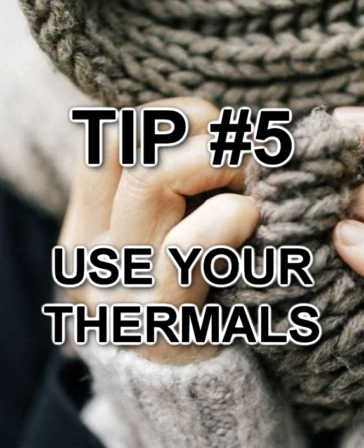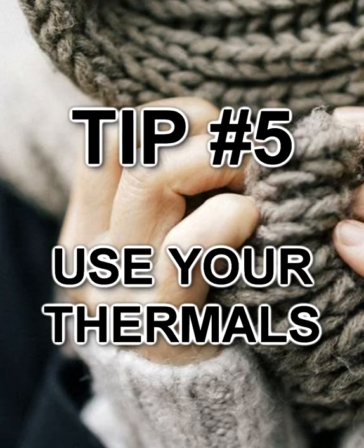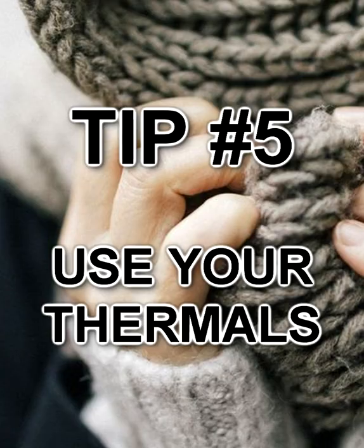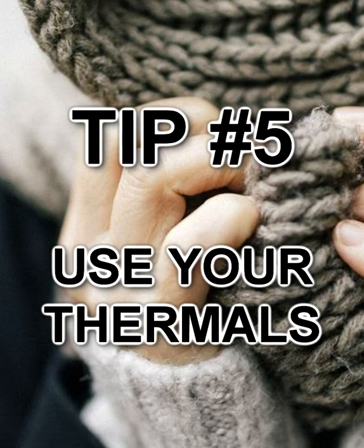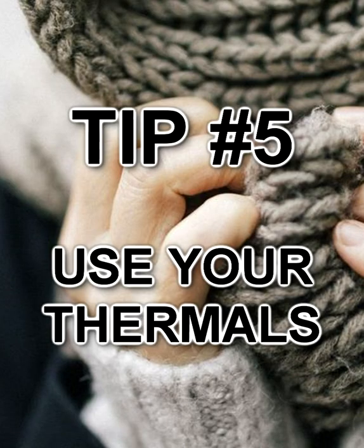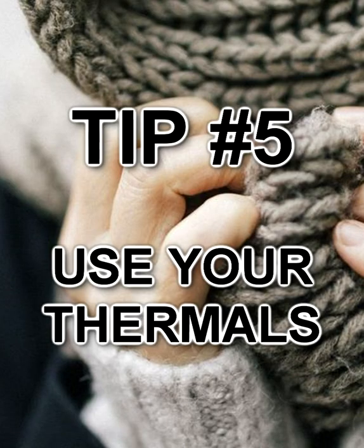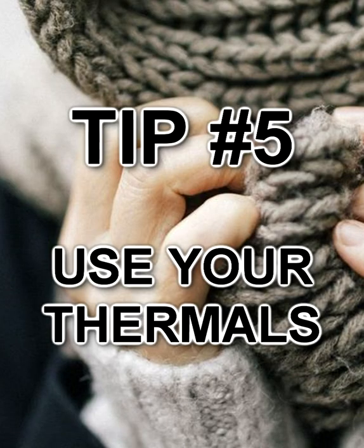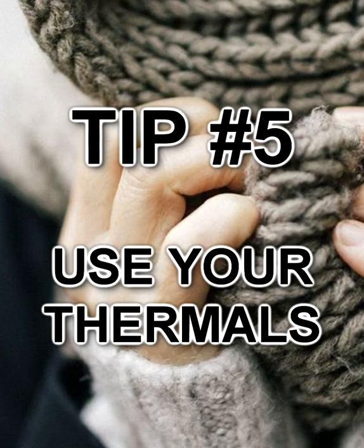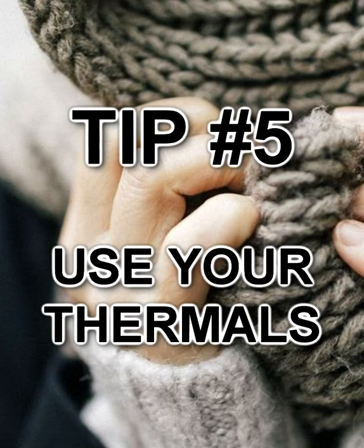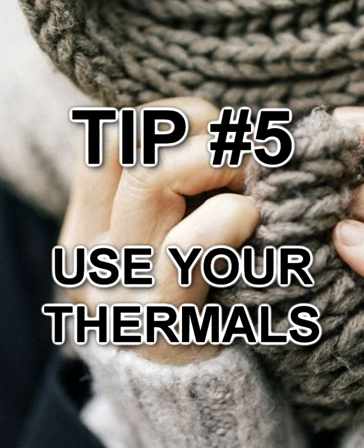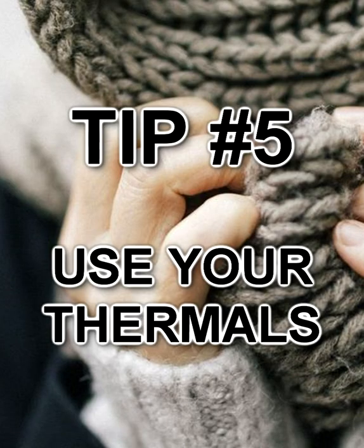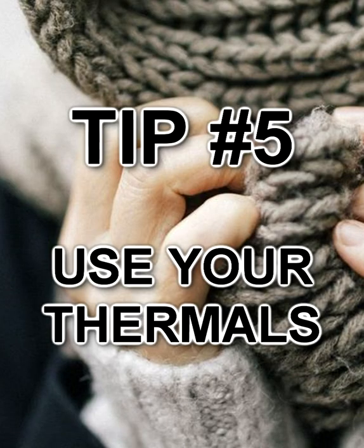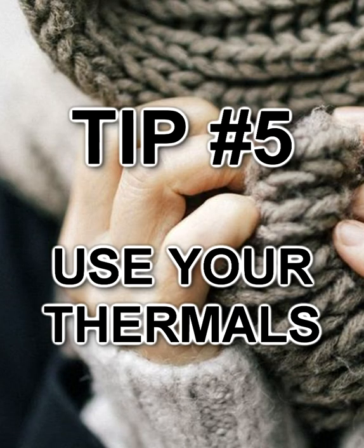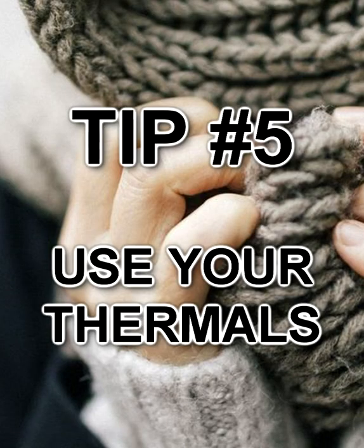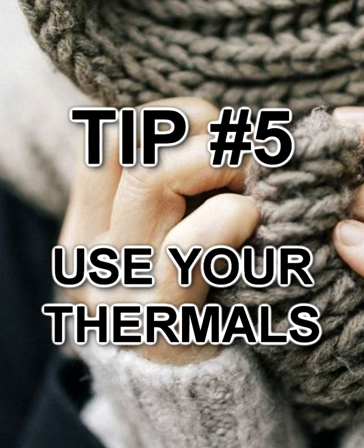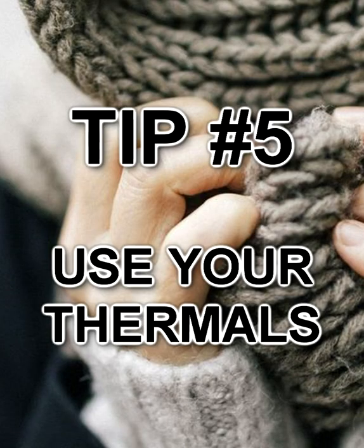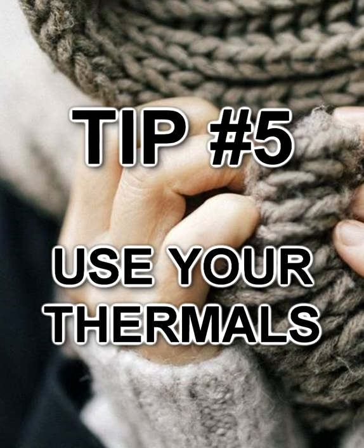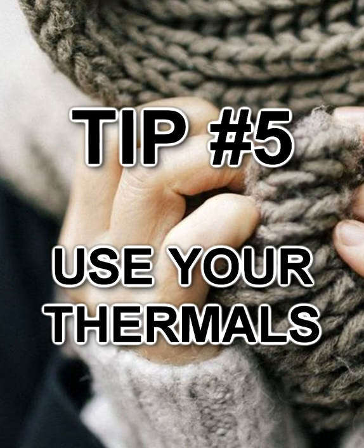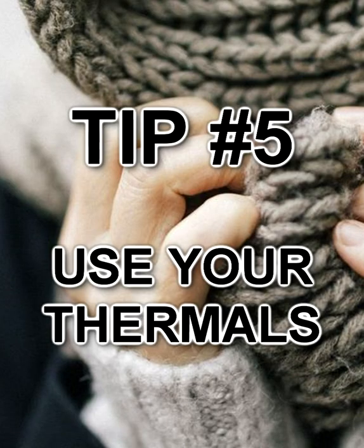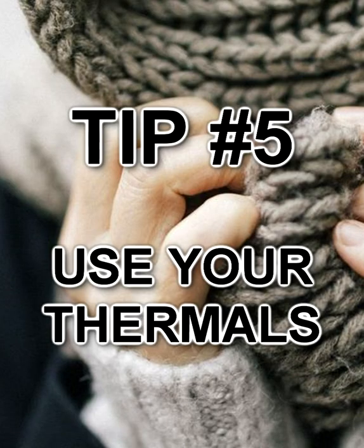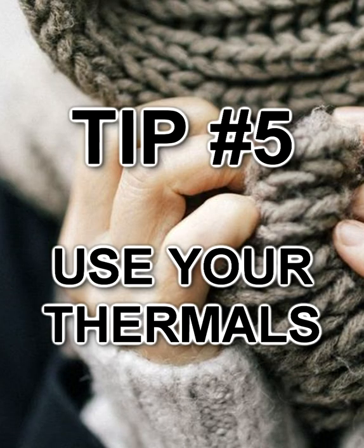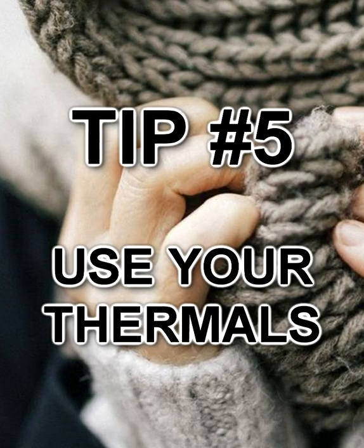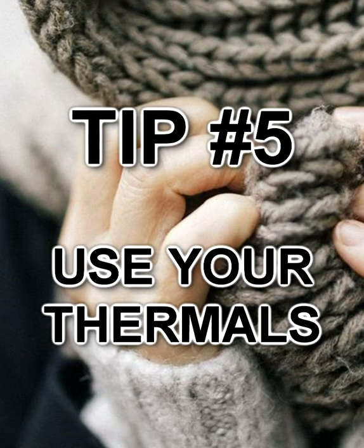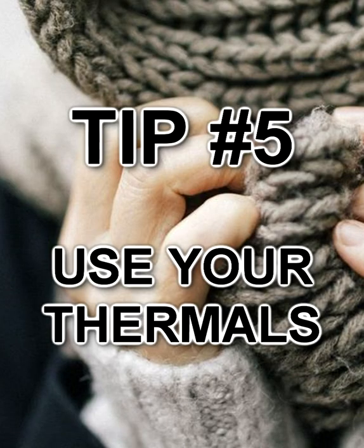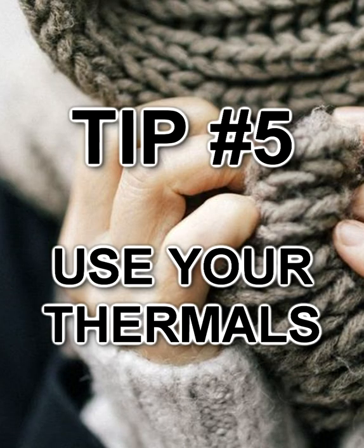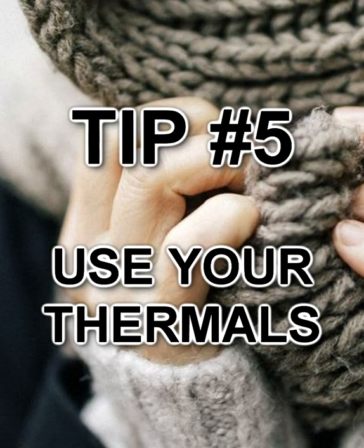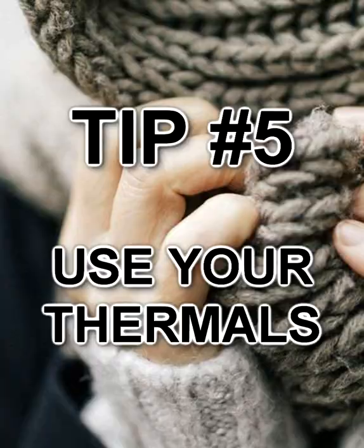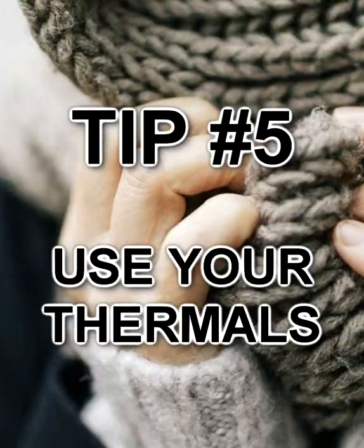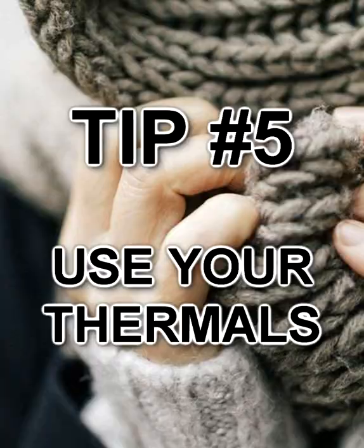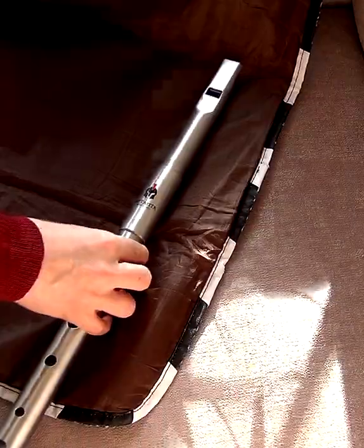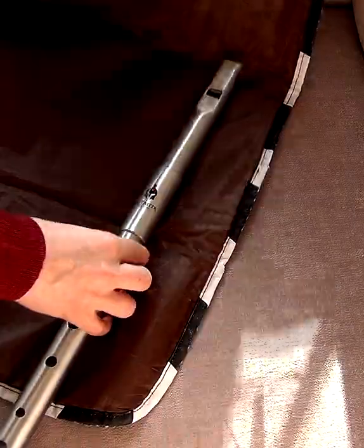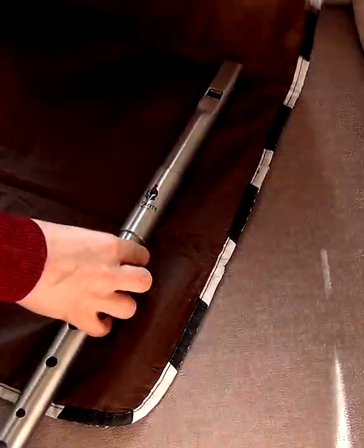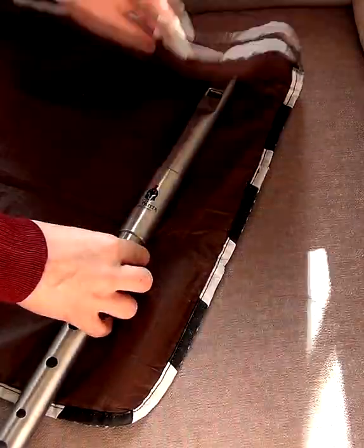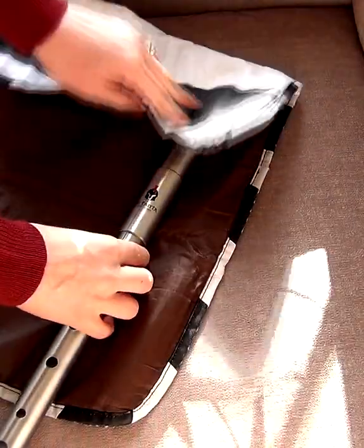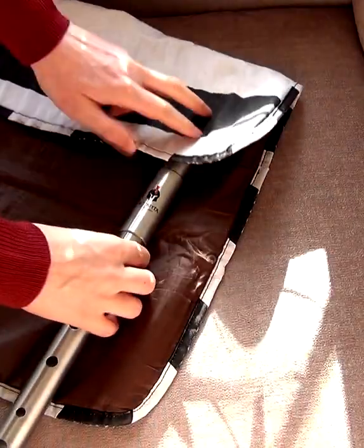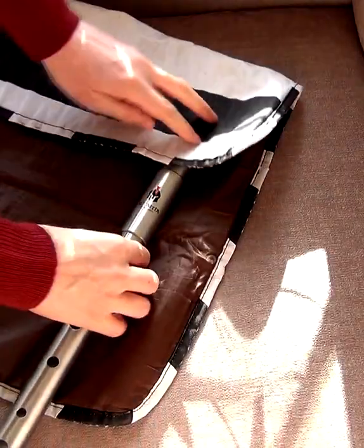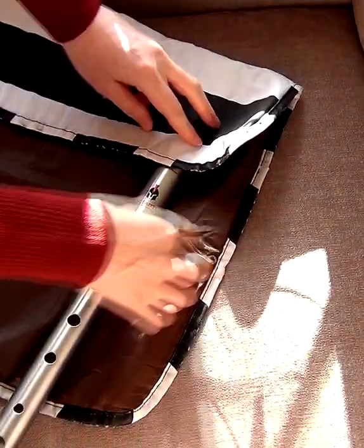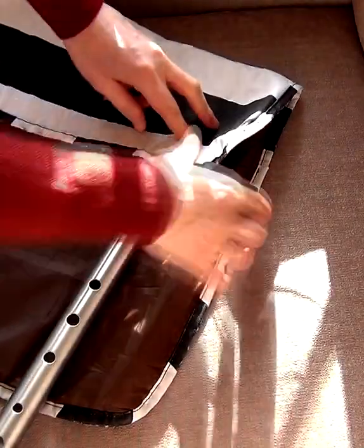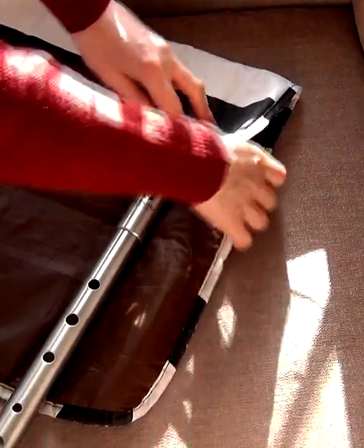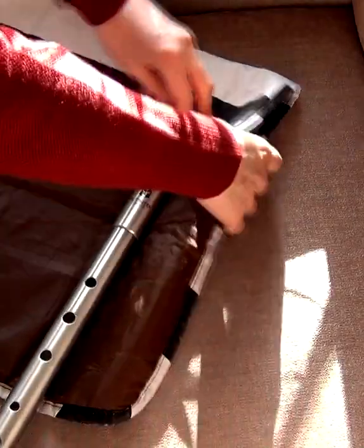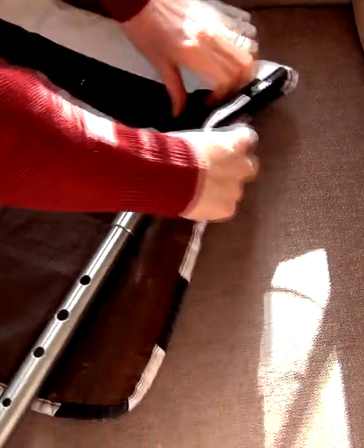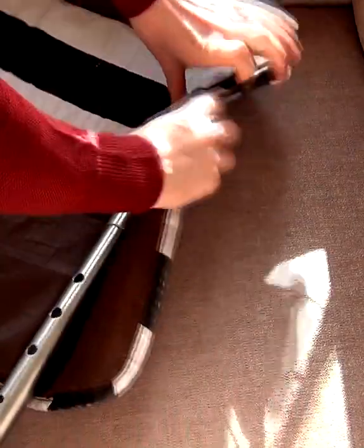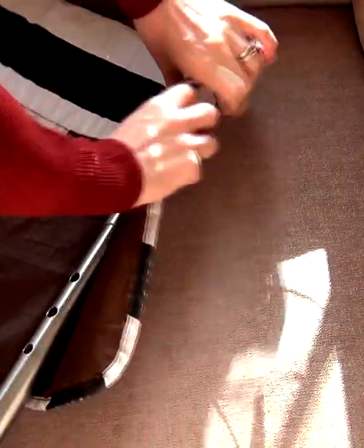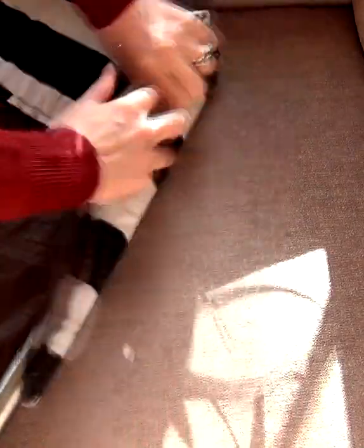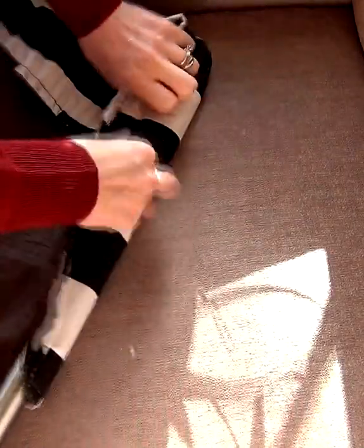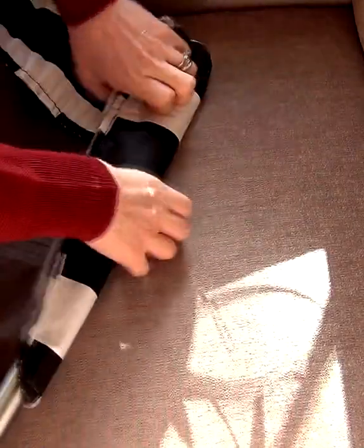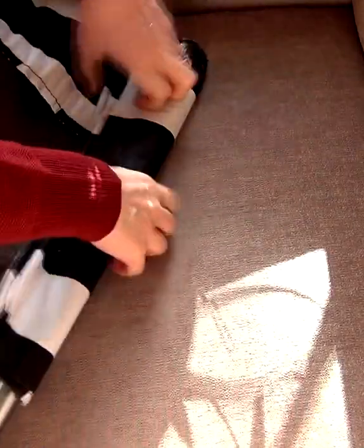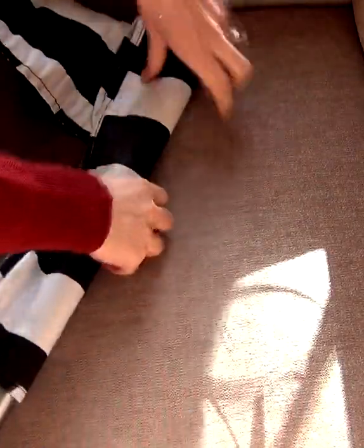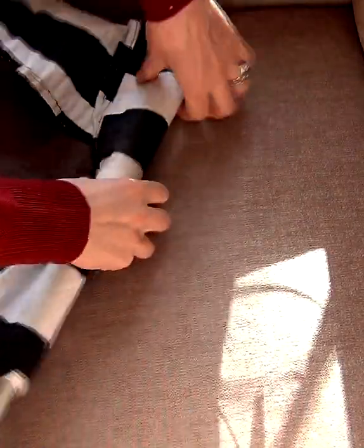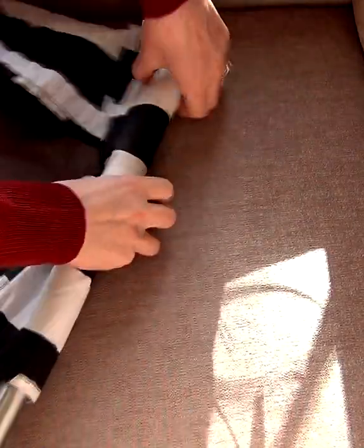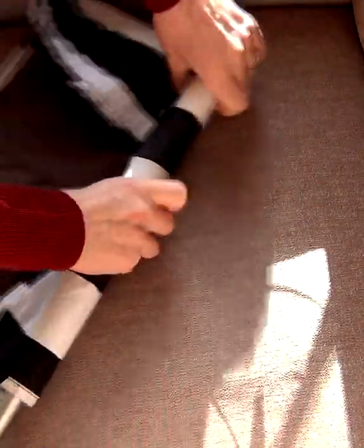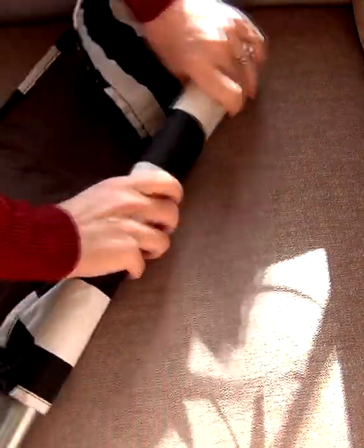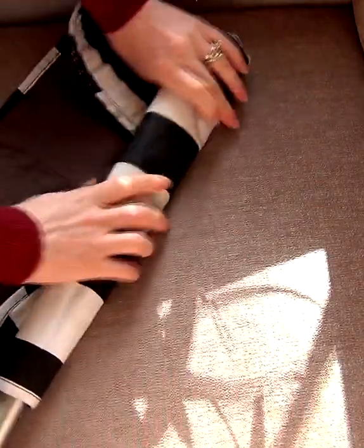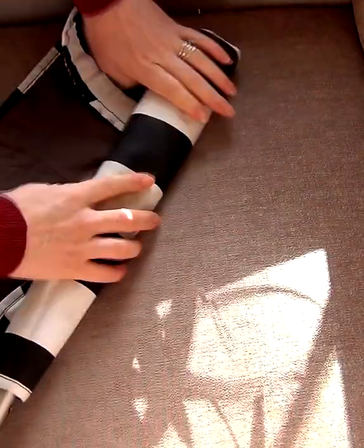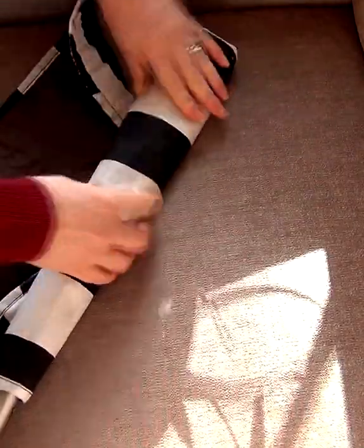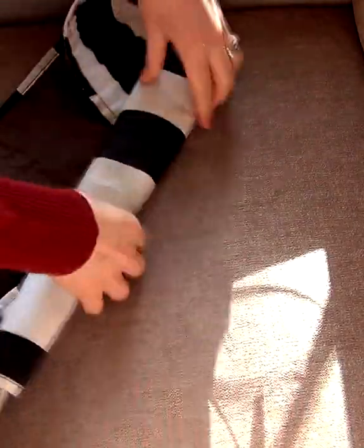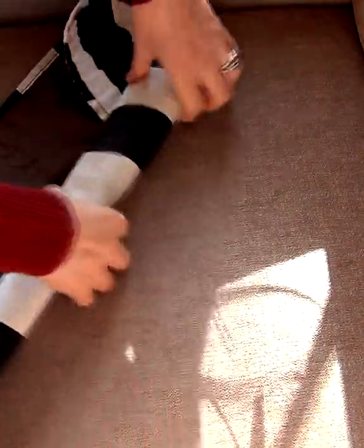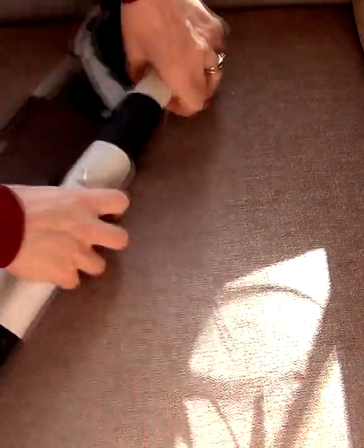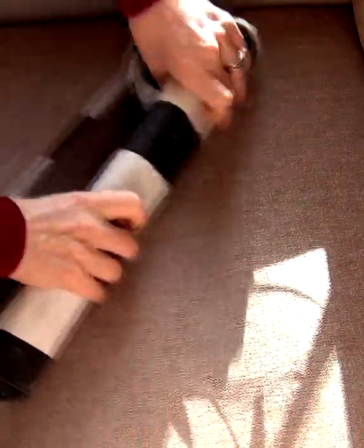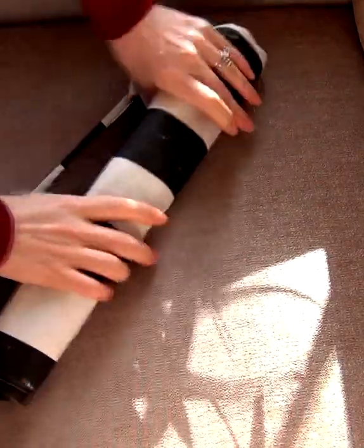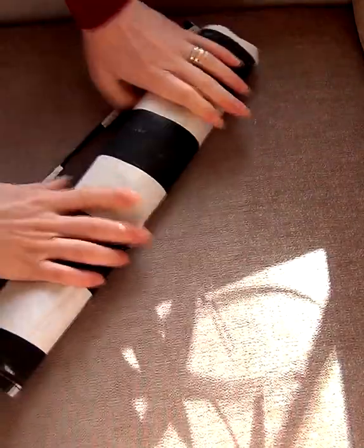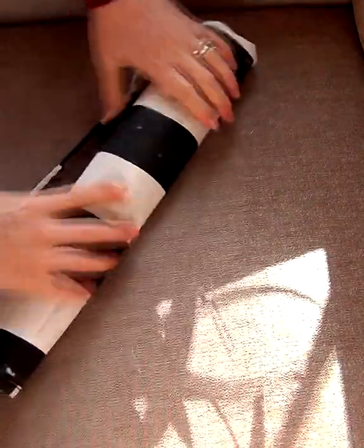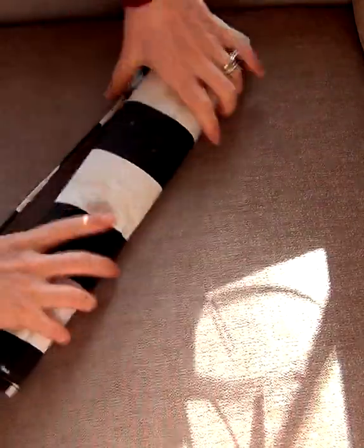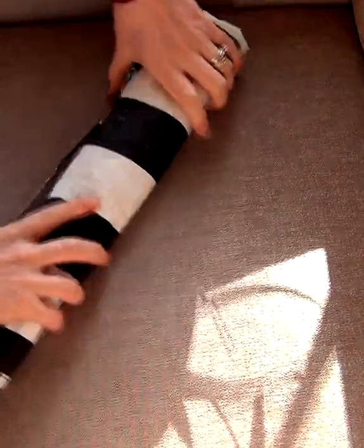Tip 5: Keep your whistle warm with thermal materials. This will keep the temperature of your whistle up and help stop it clogging. And then, you're ready to play!